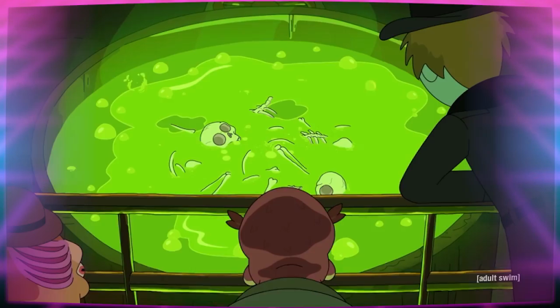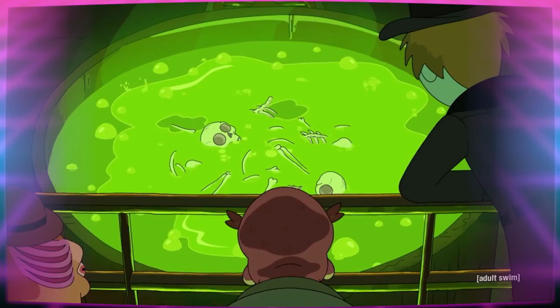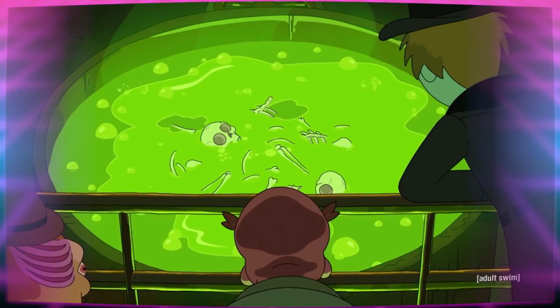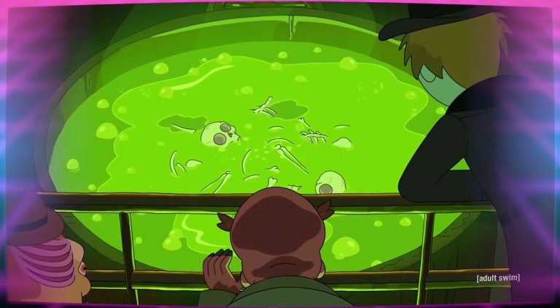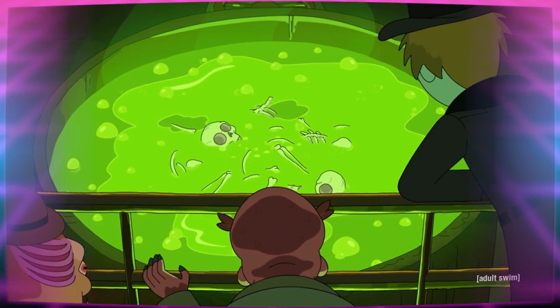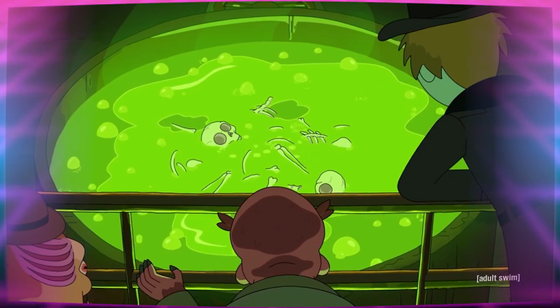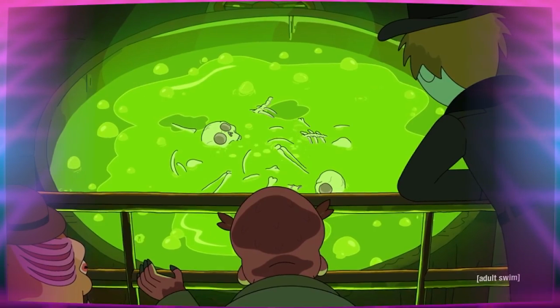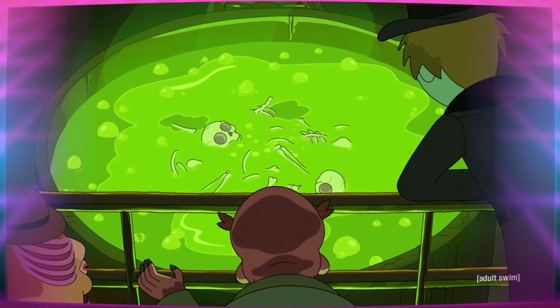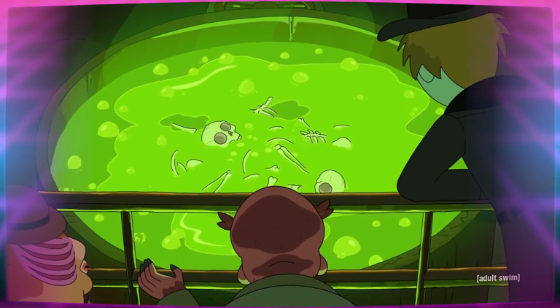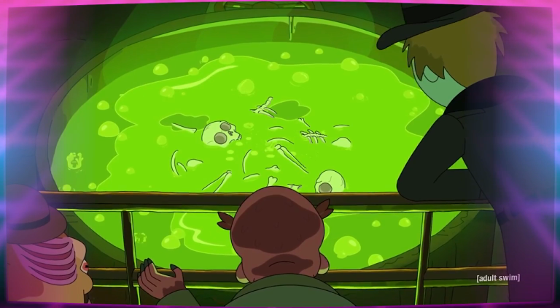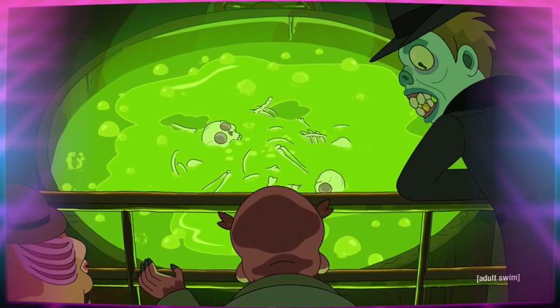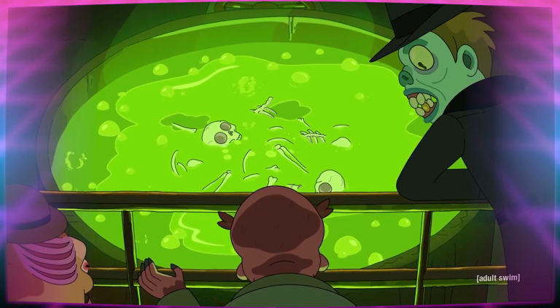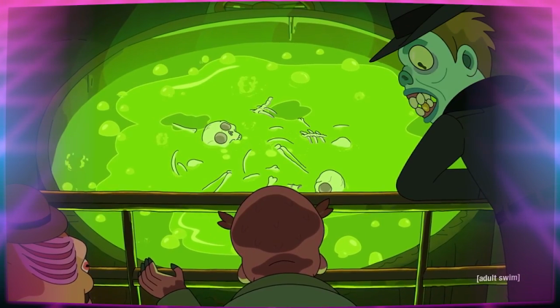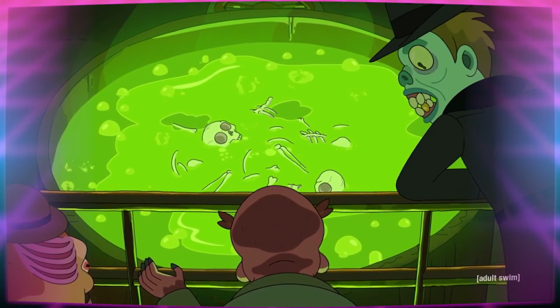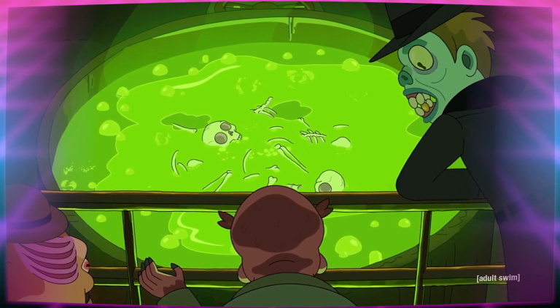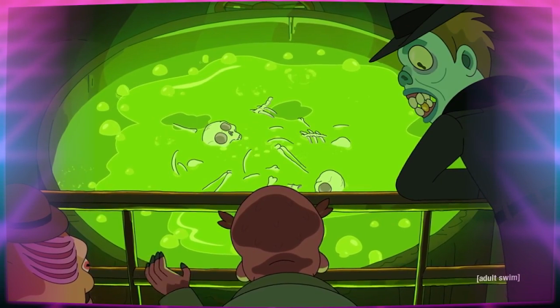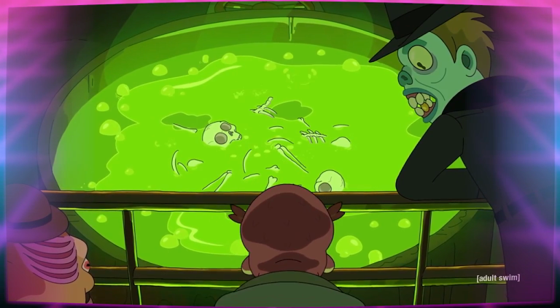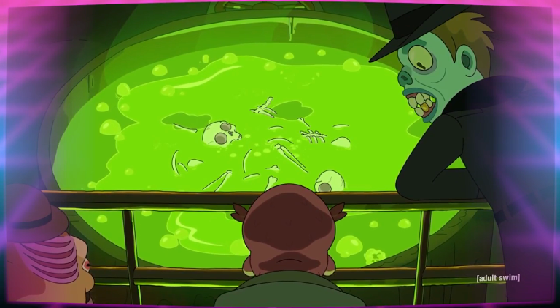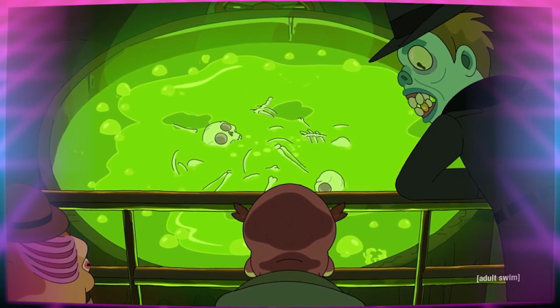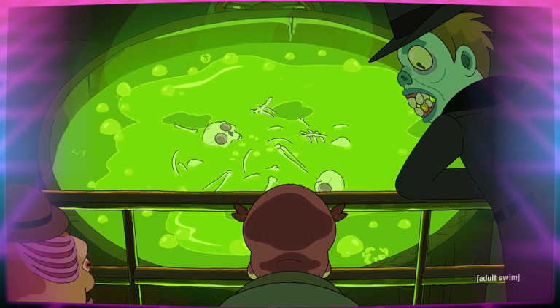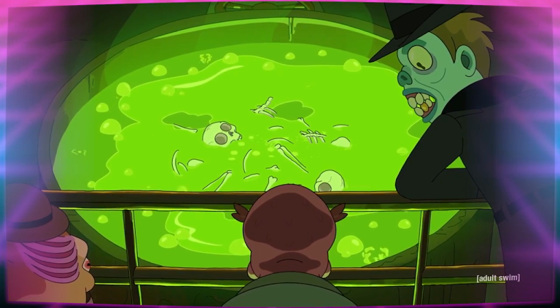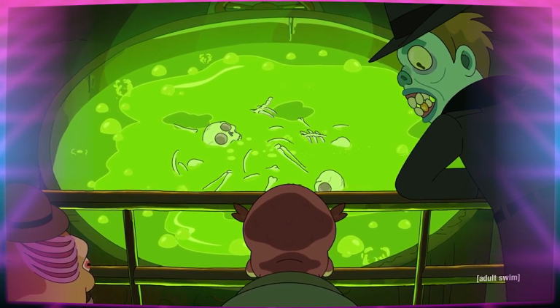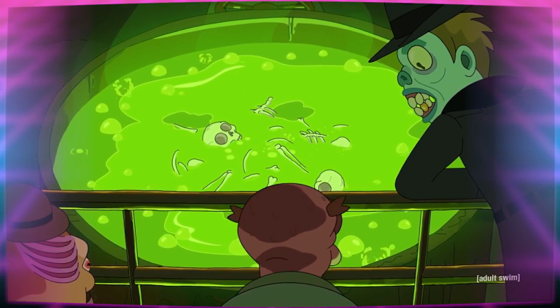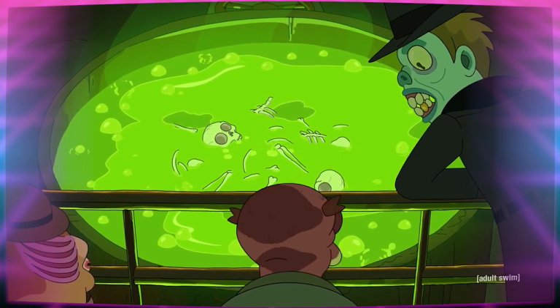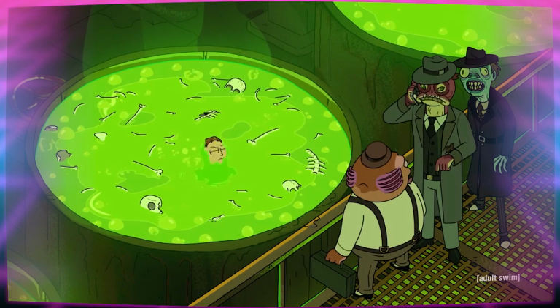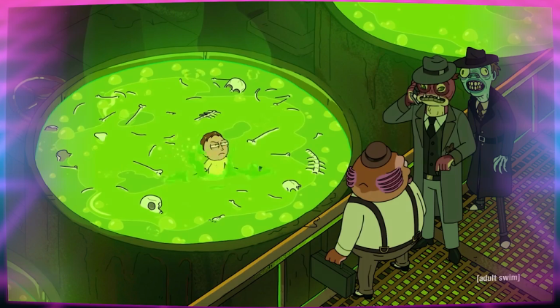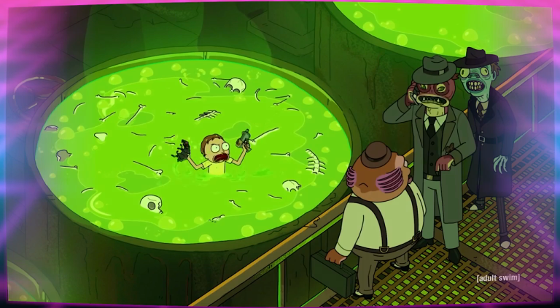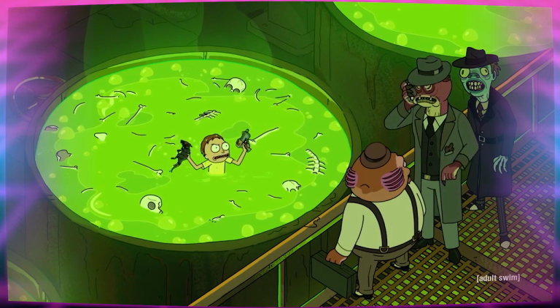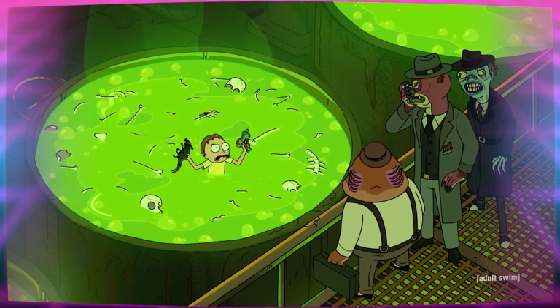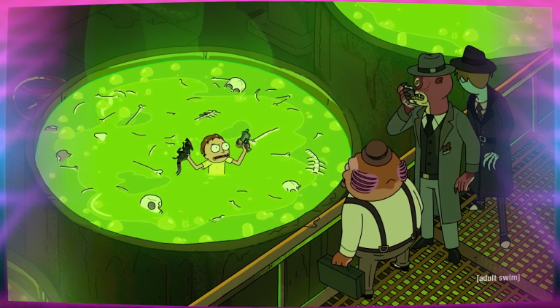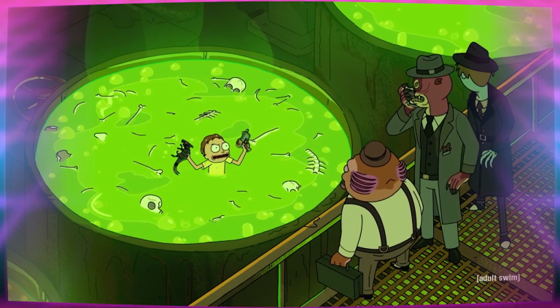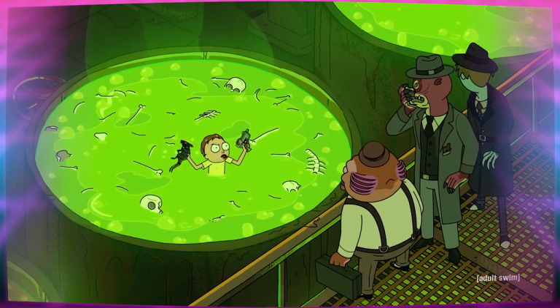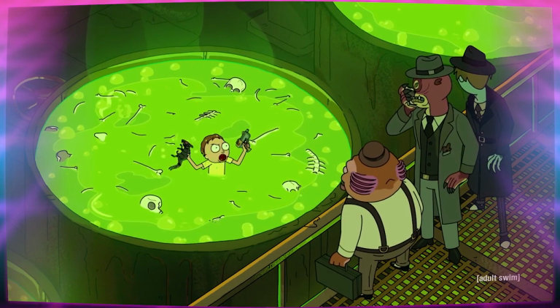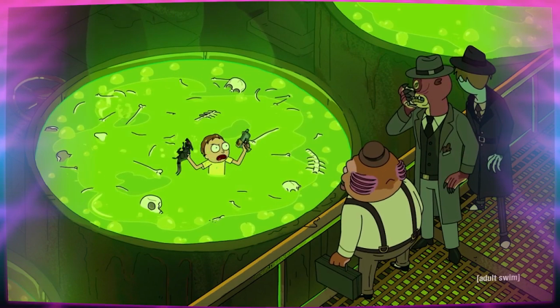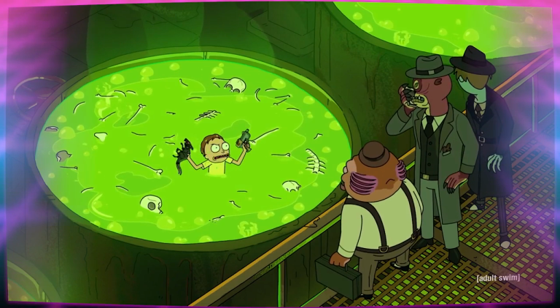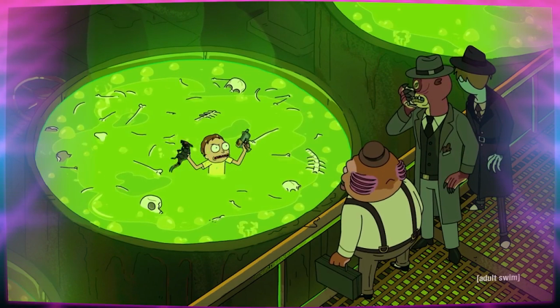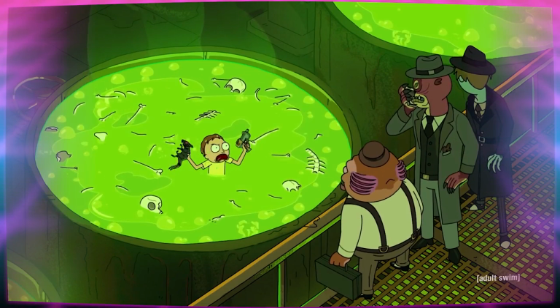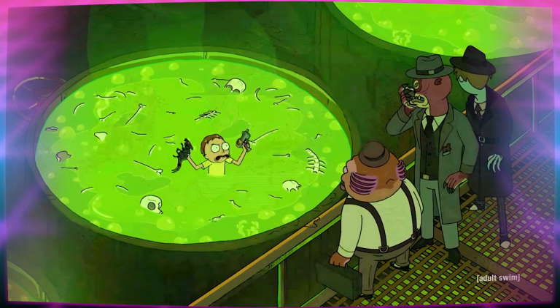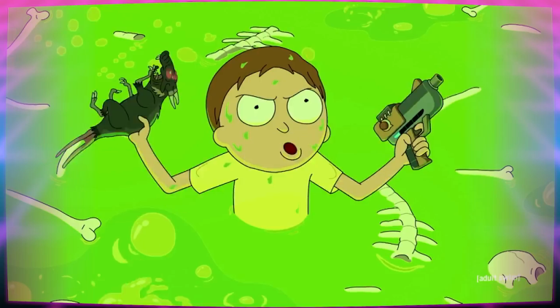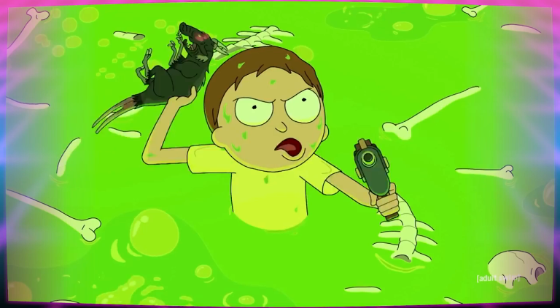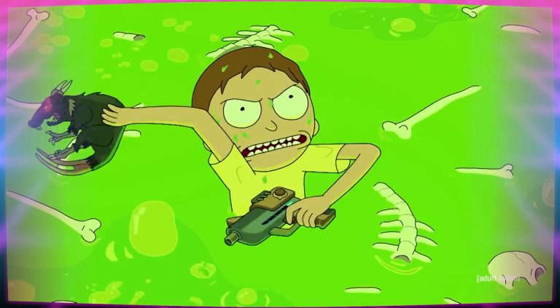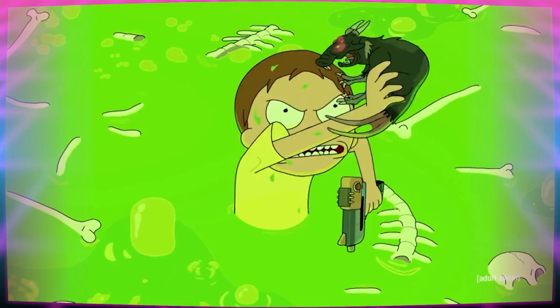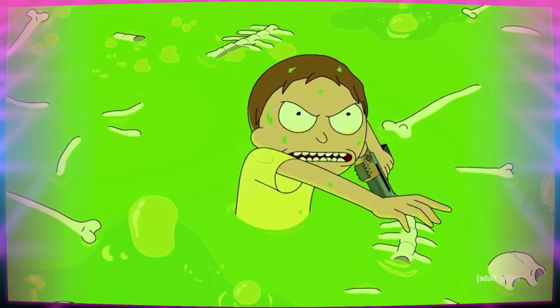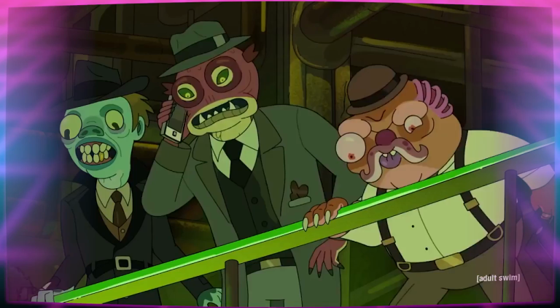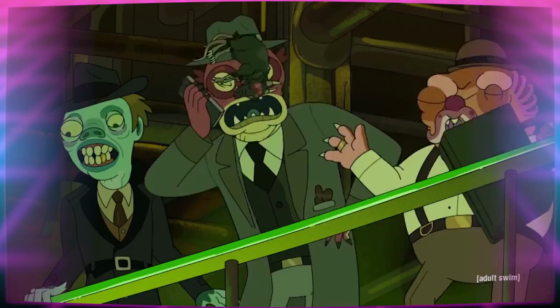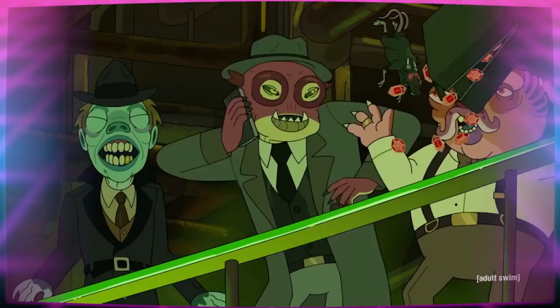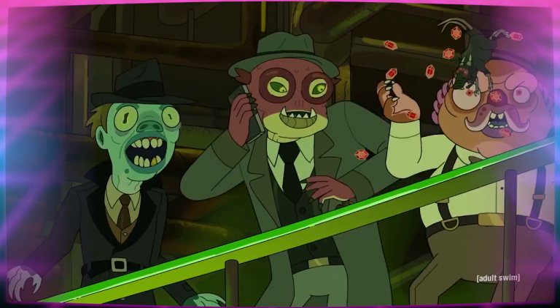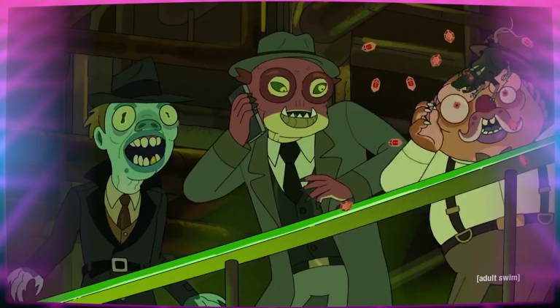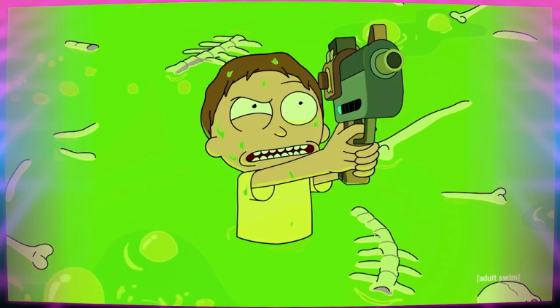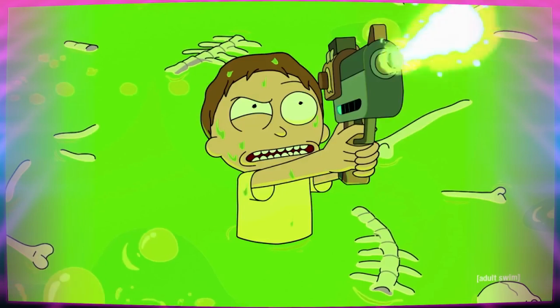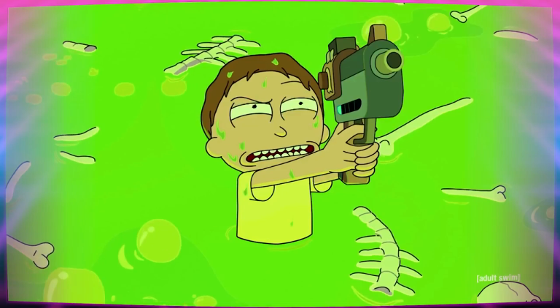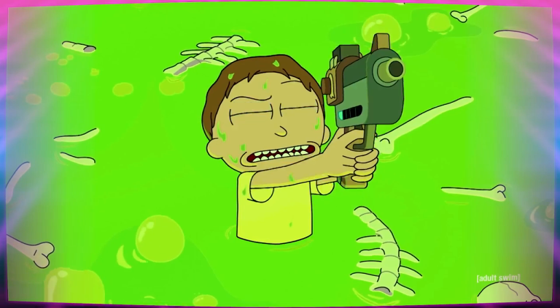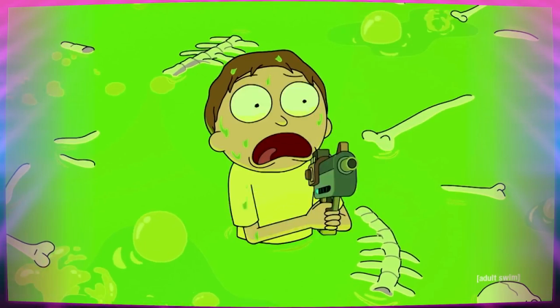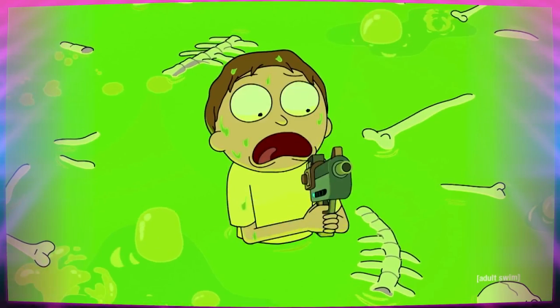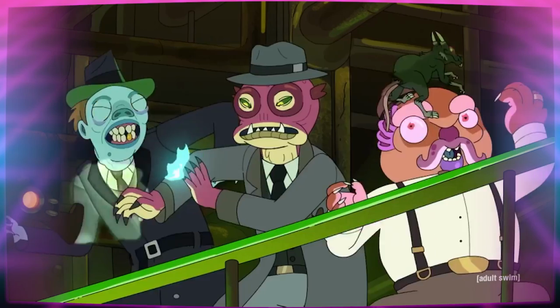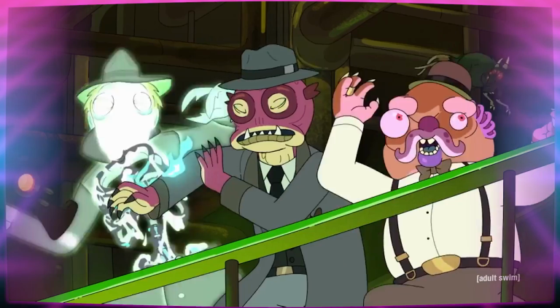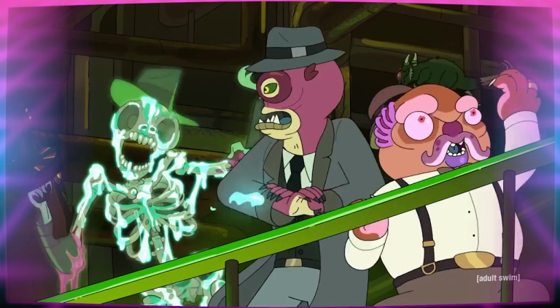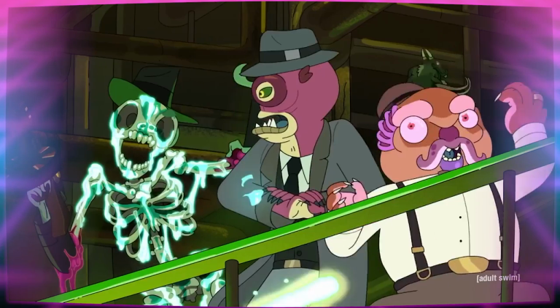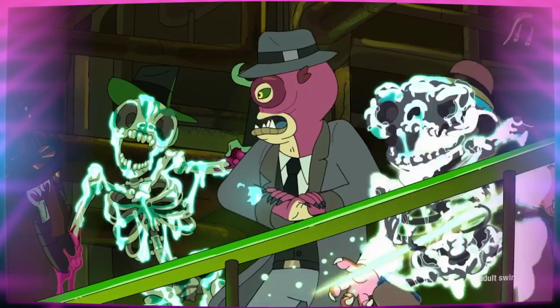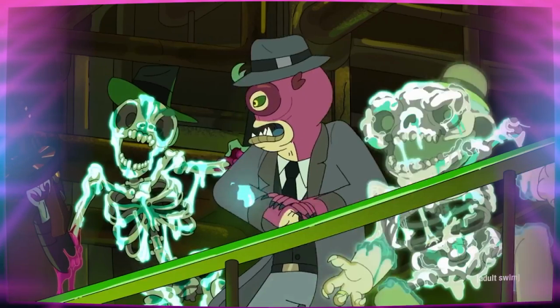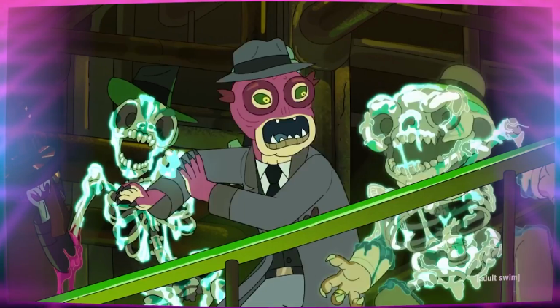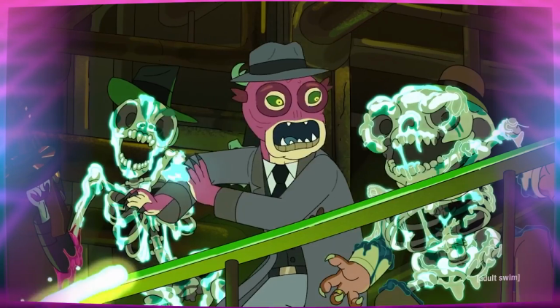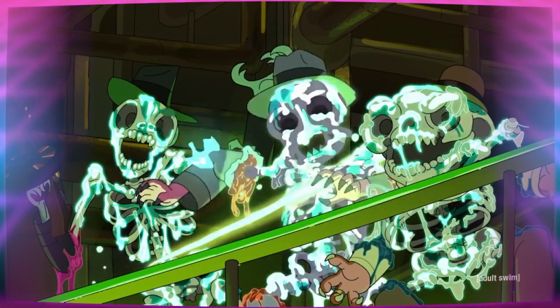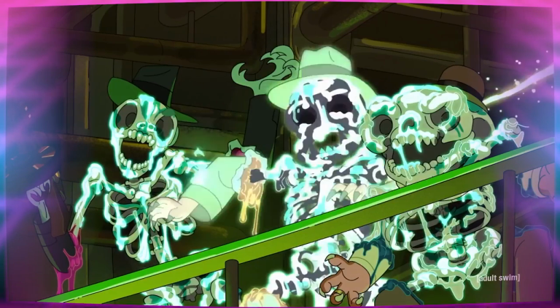He decides to hang out with his cronies to process his feelings, and Morty, sick of waiting around in a tub full of fake acid, blows their cover and kills the bad guys.